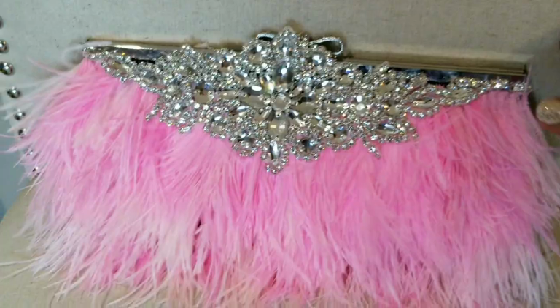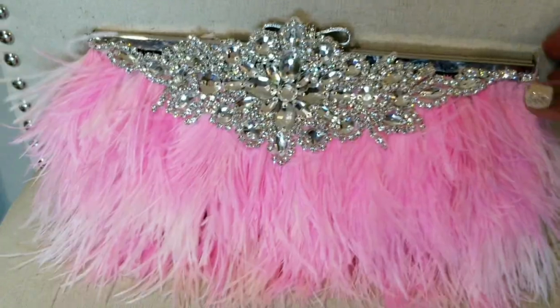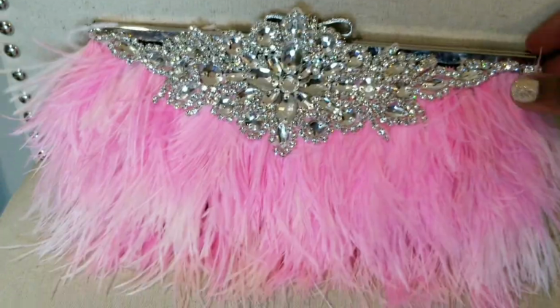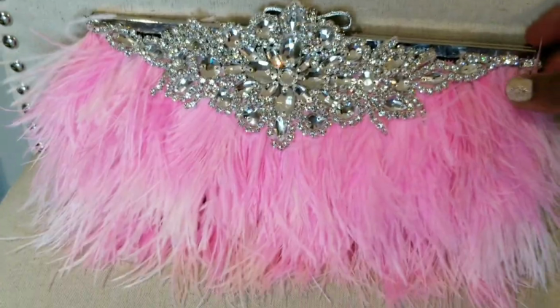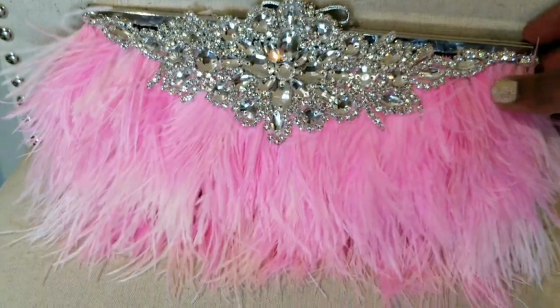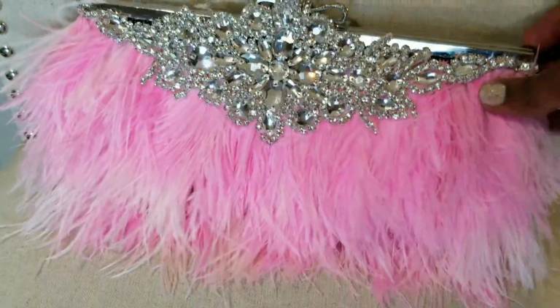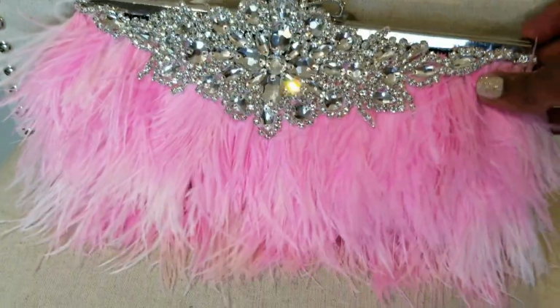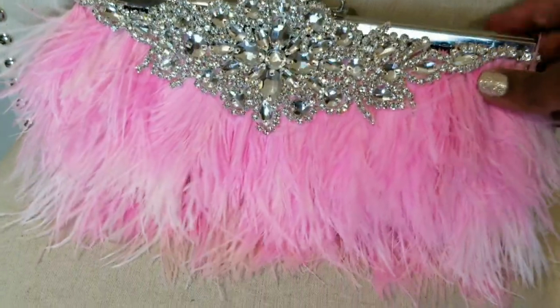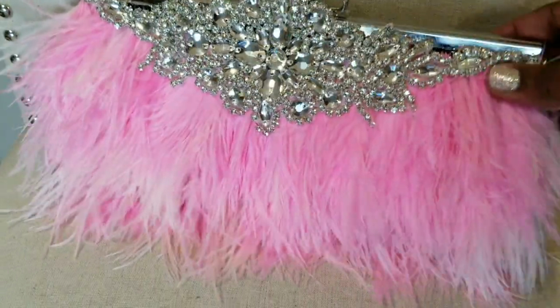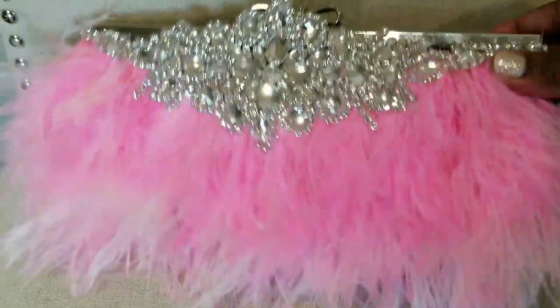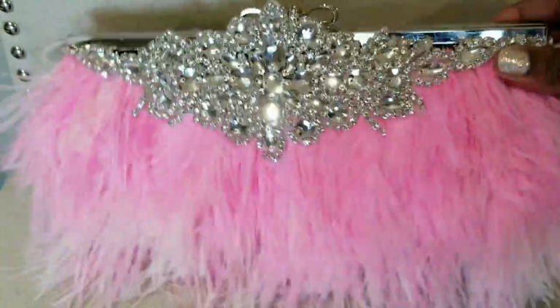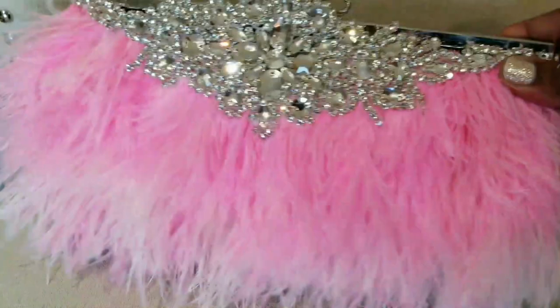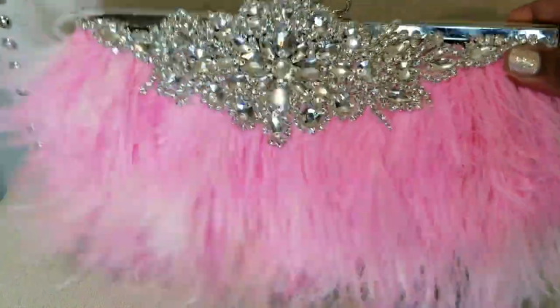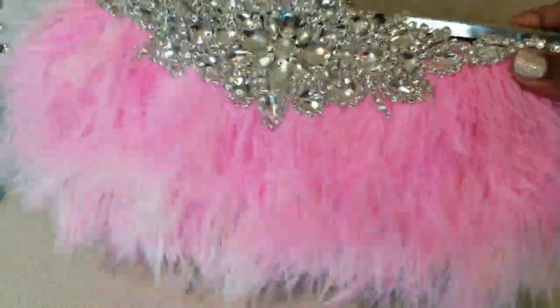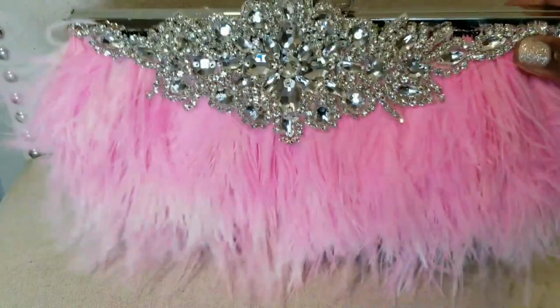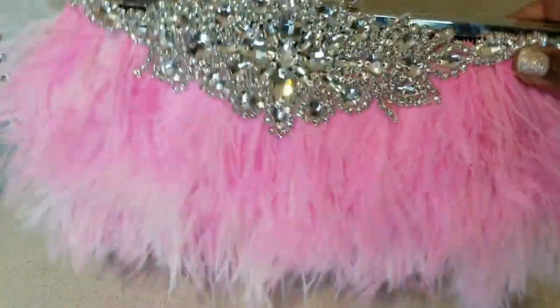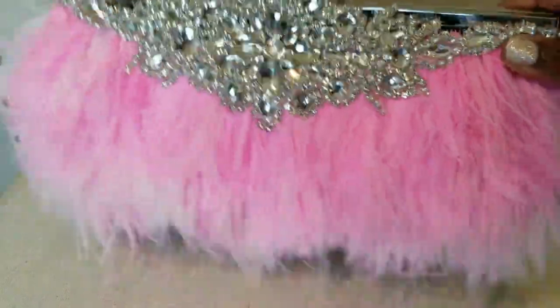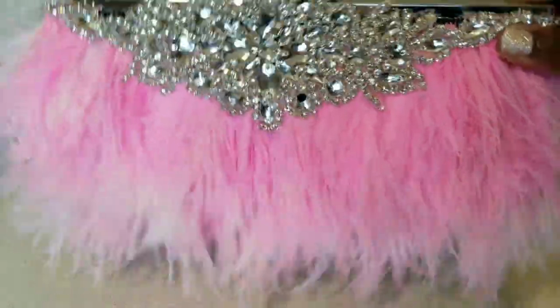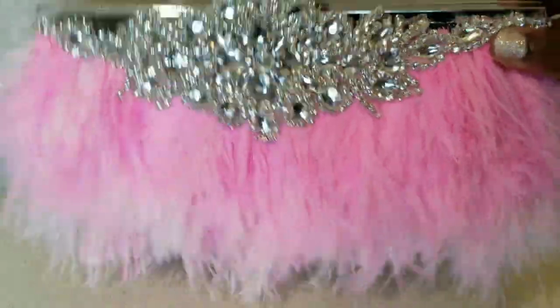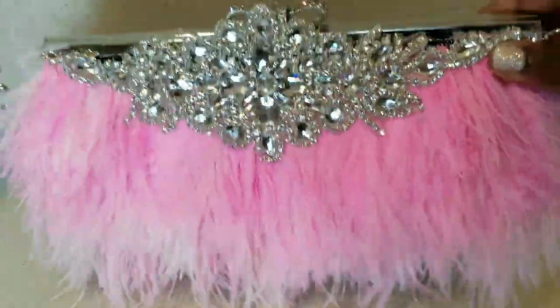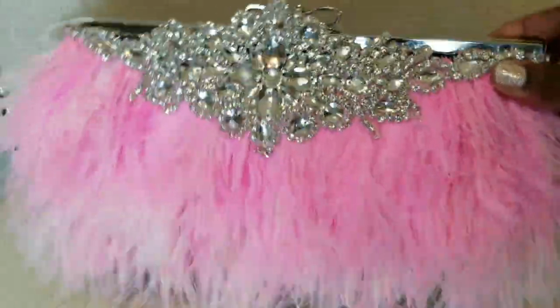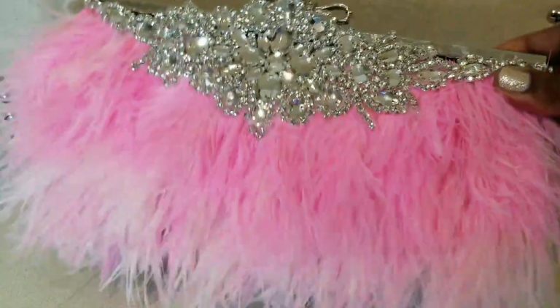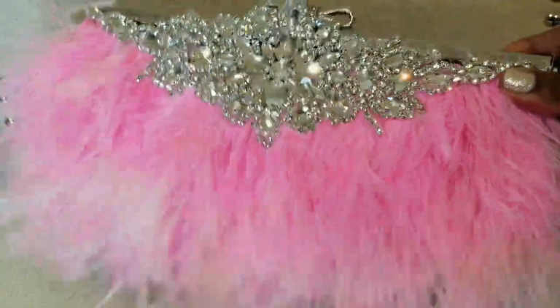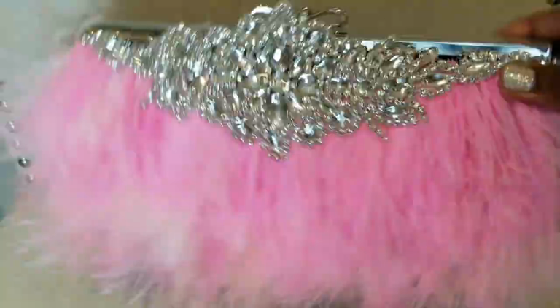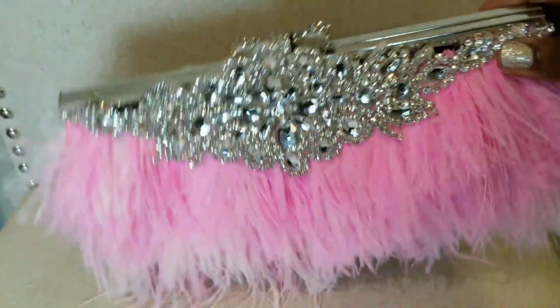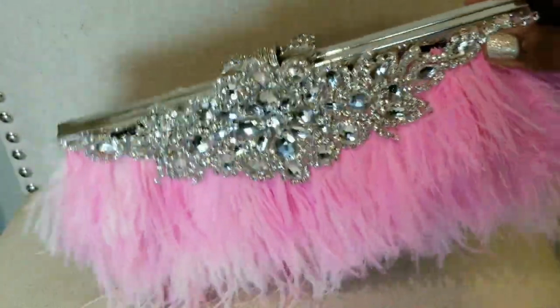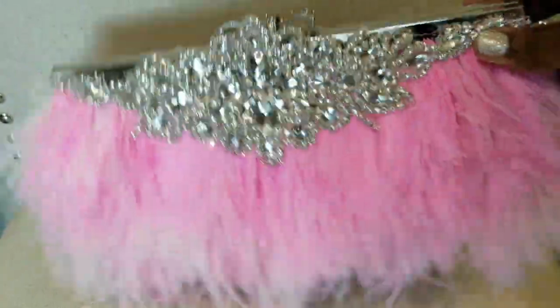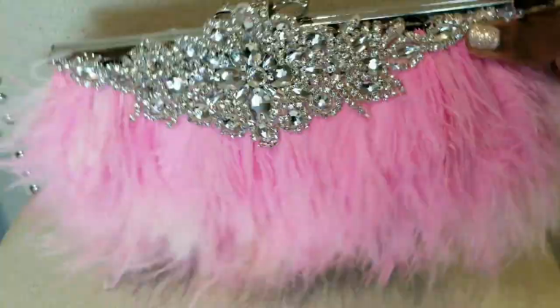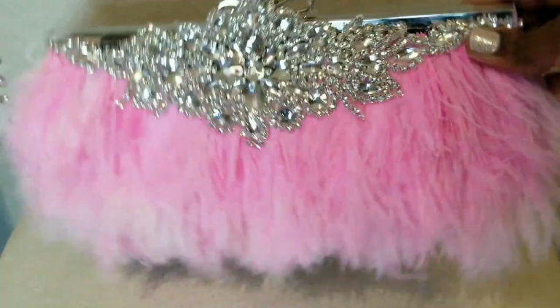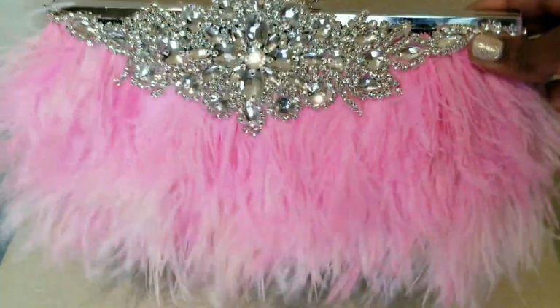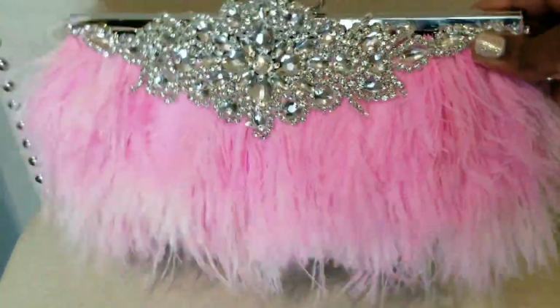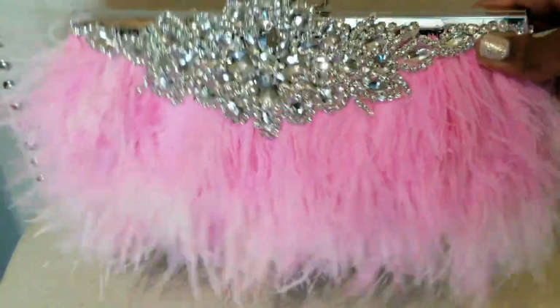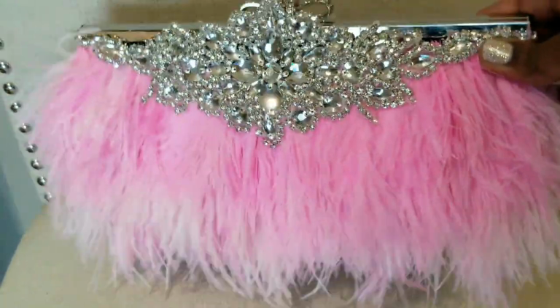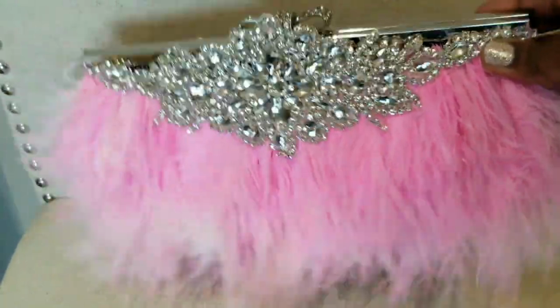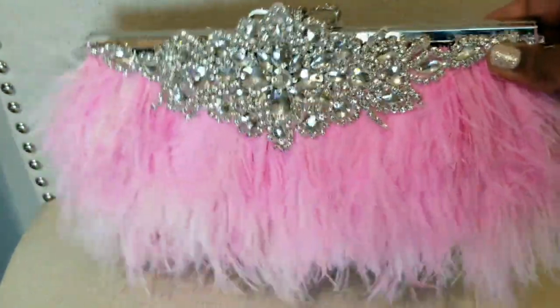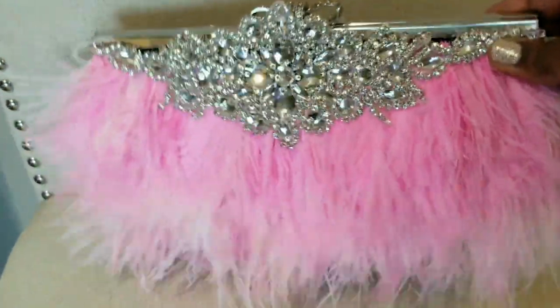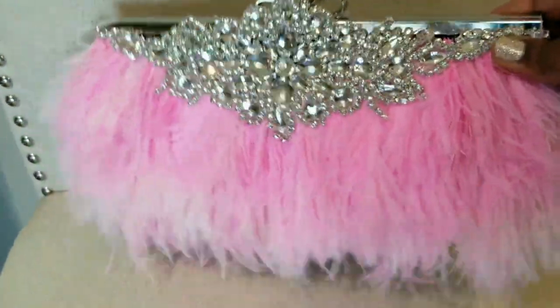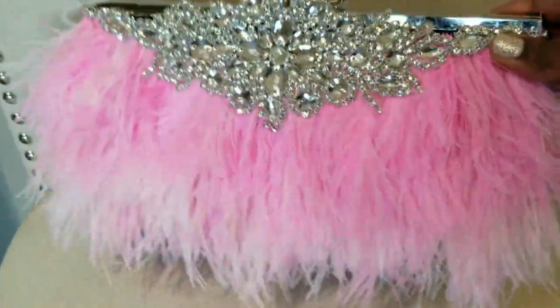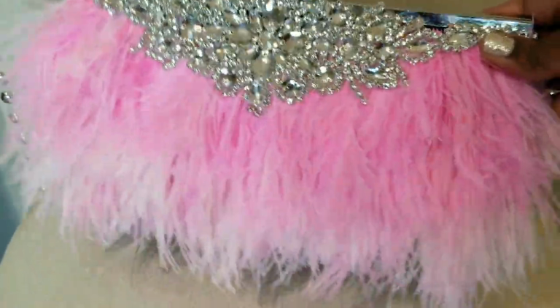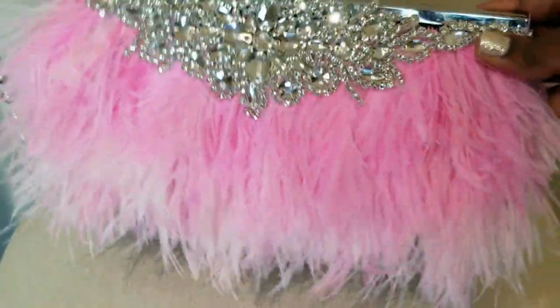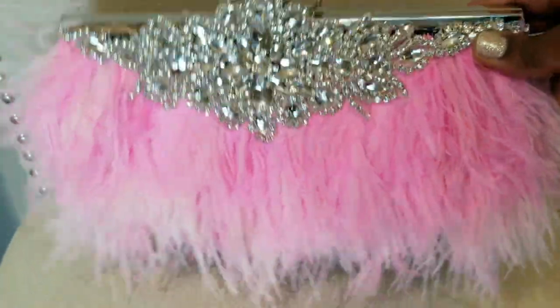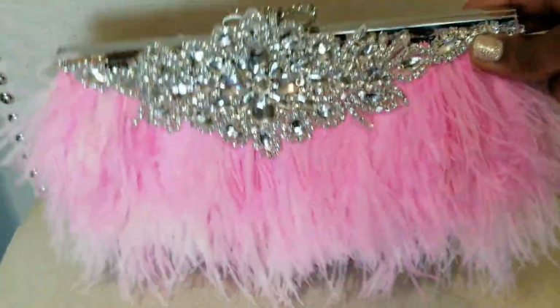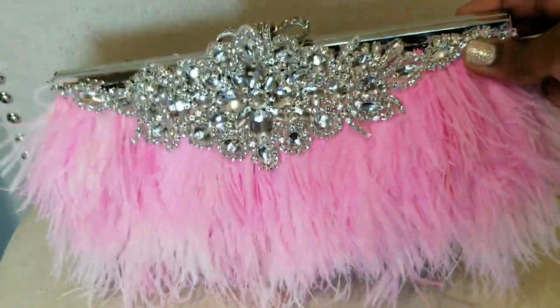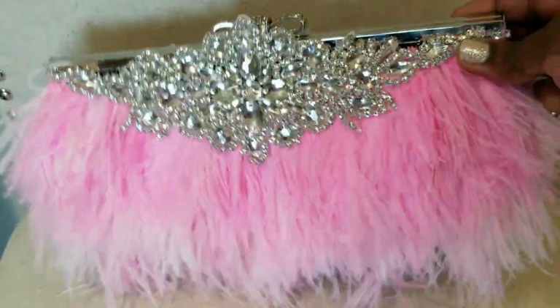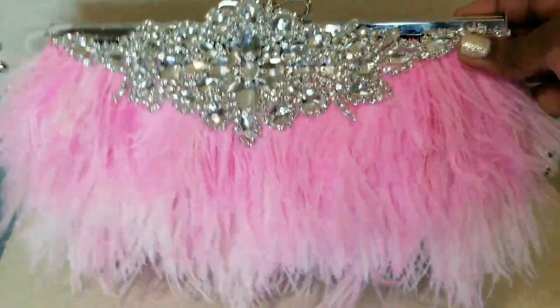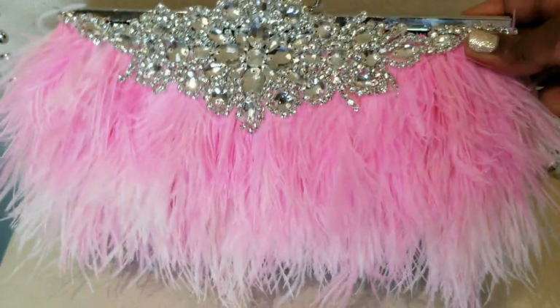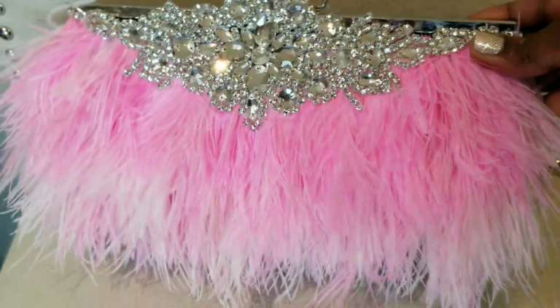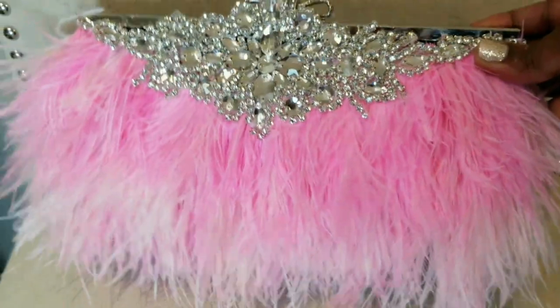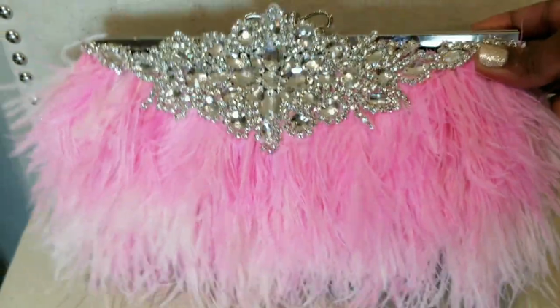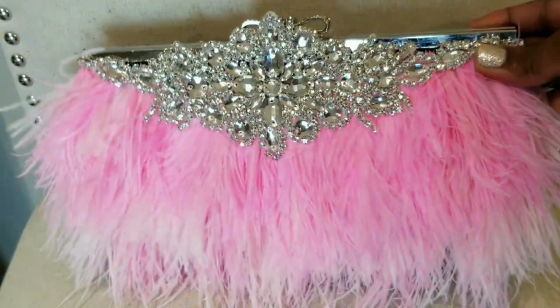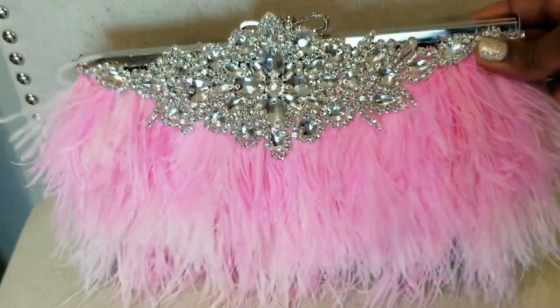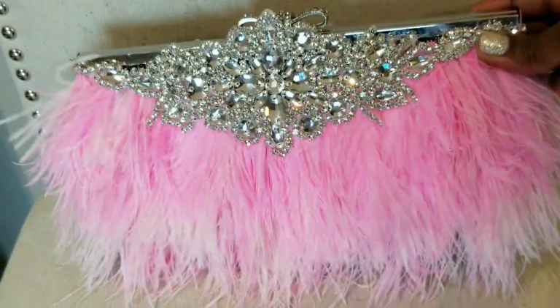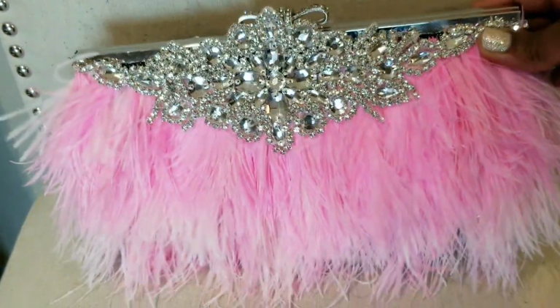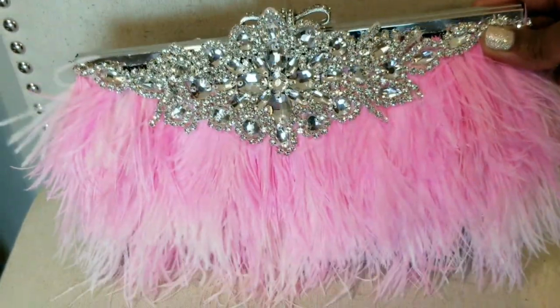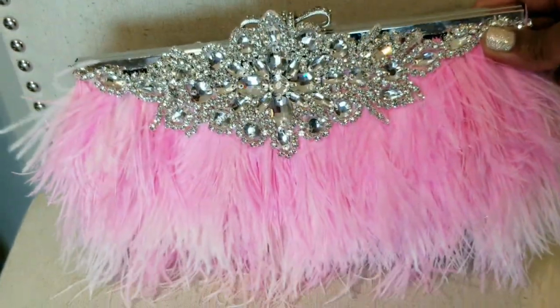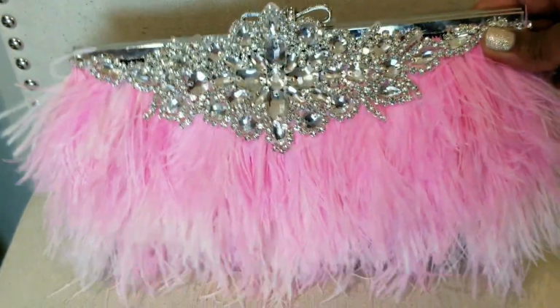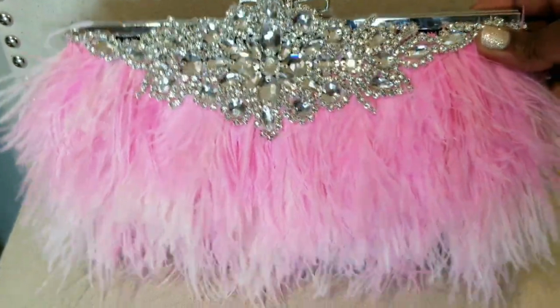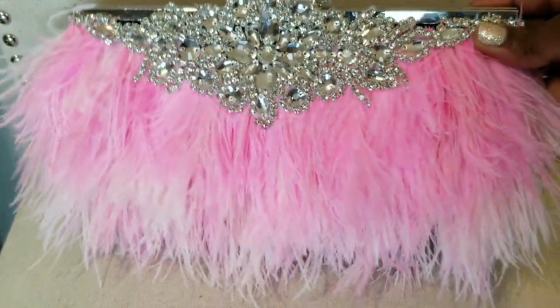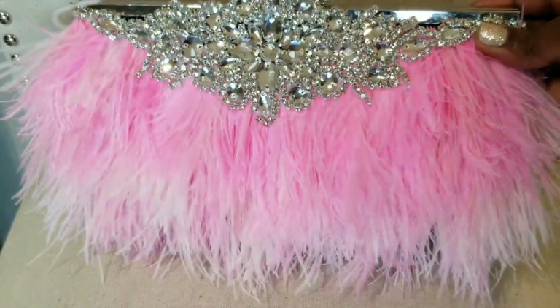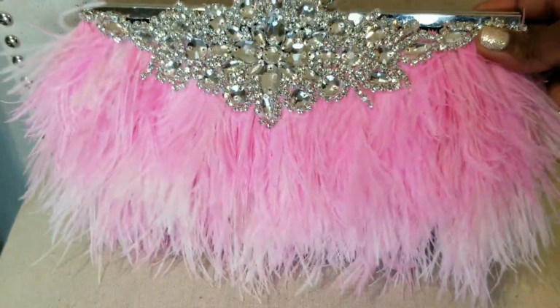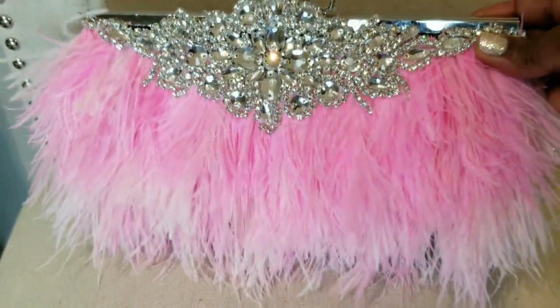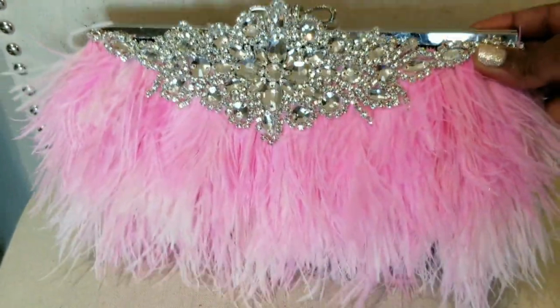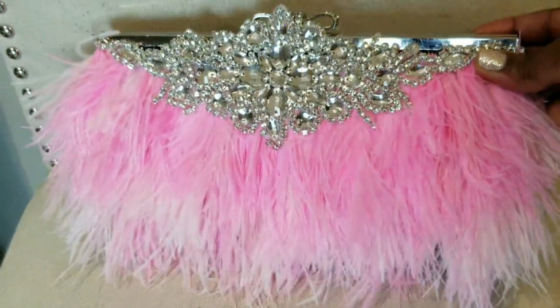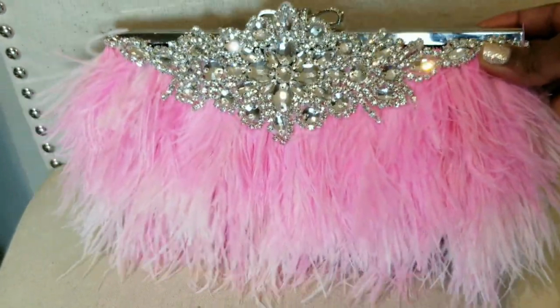Hi, welcome back to my channel. If you're new, welcome to my channel. If you want to know how I created this DIY, then please stay tuned.